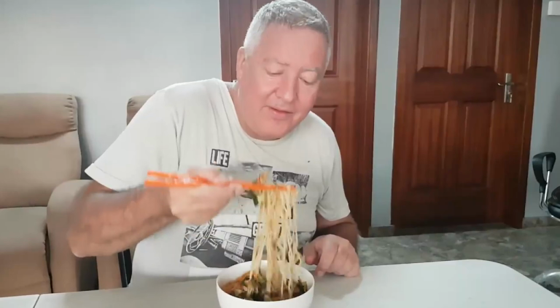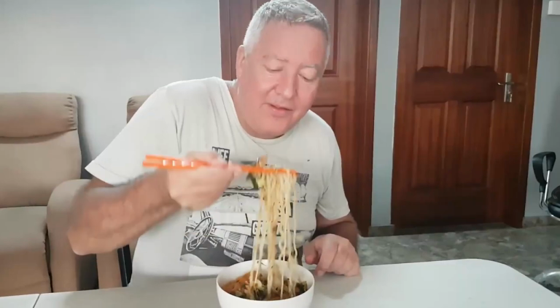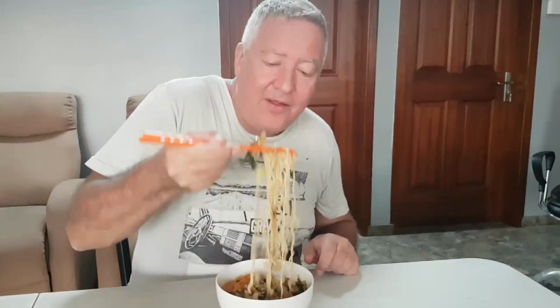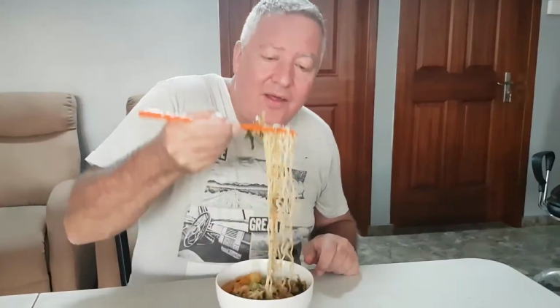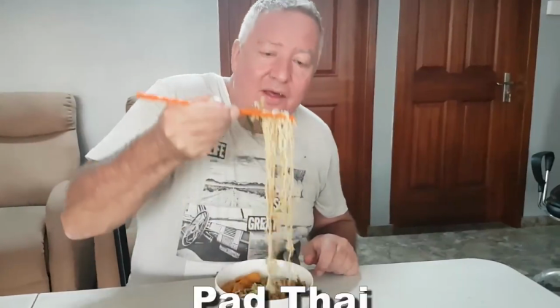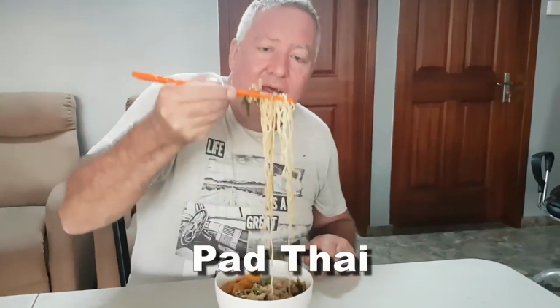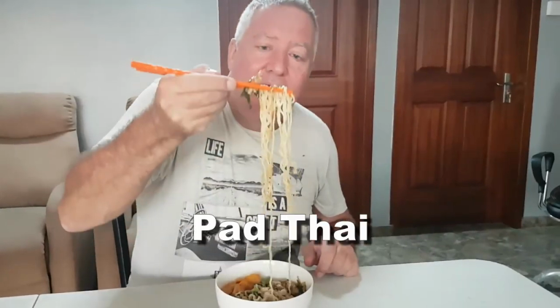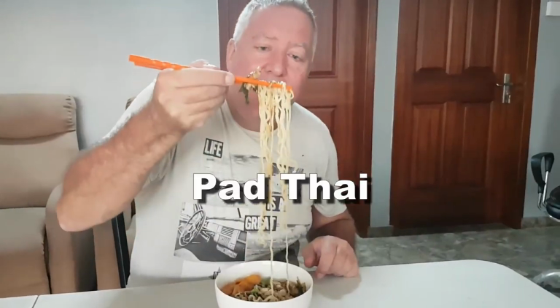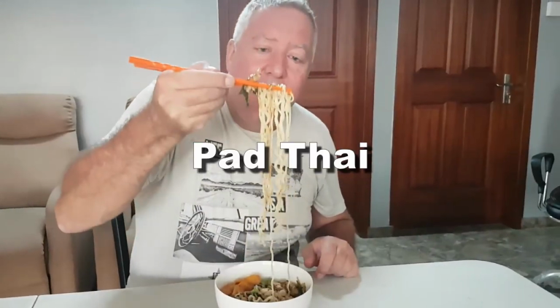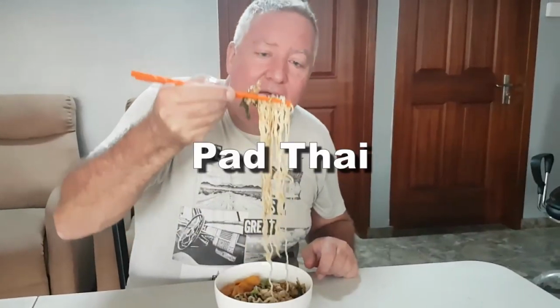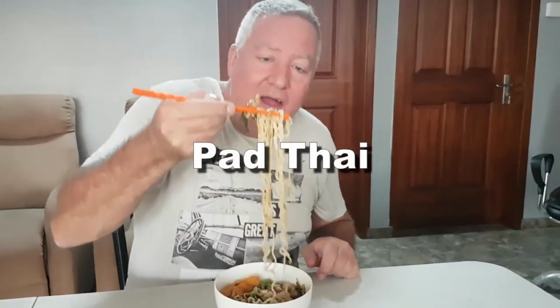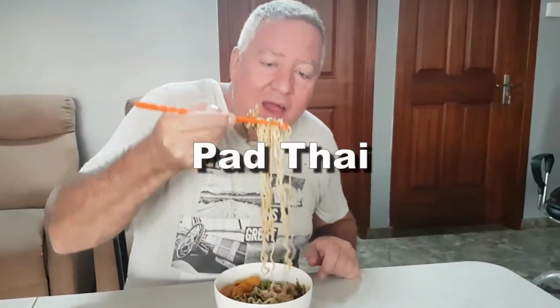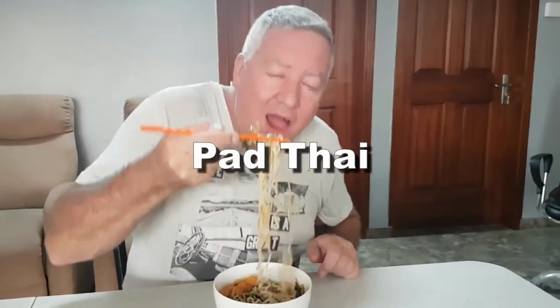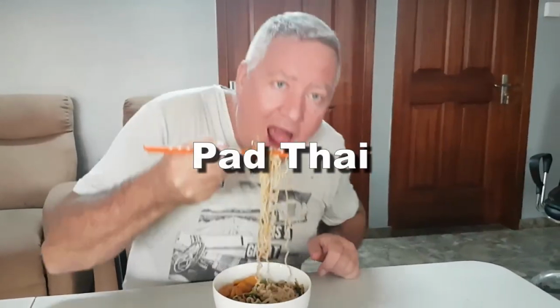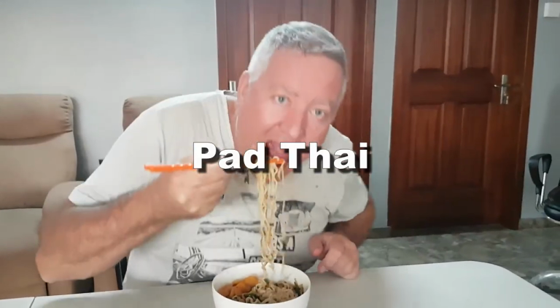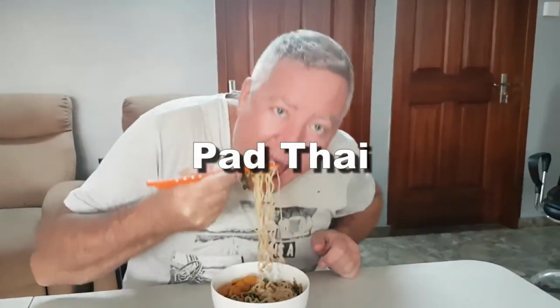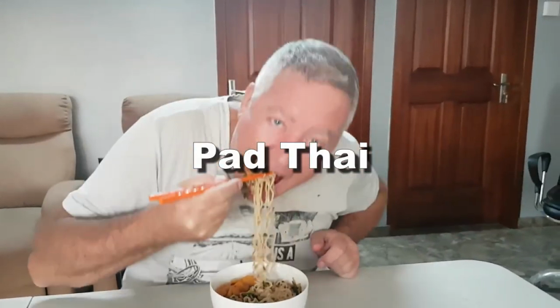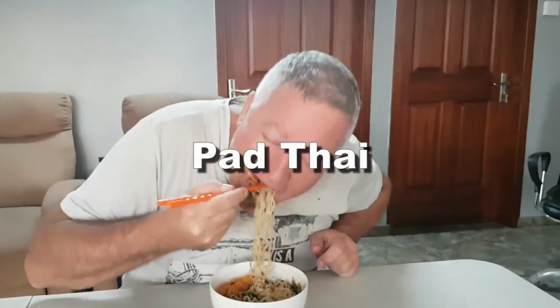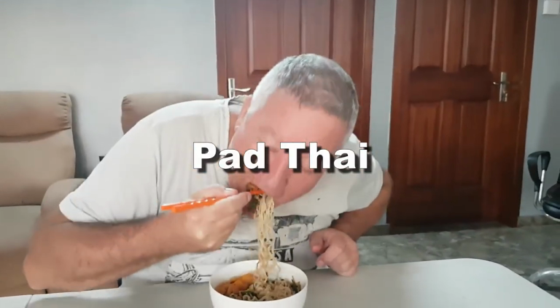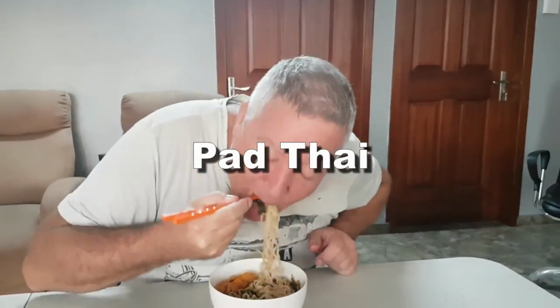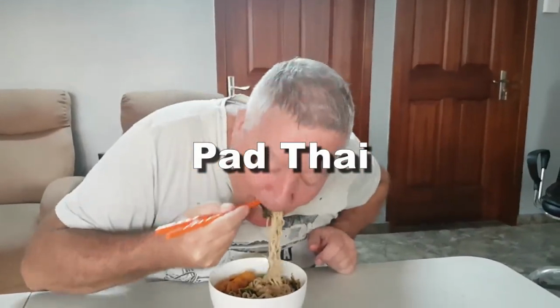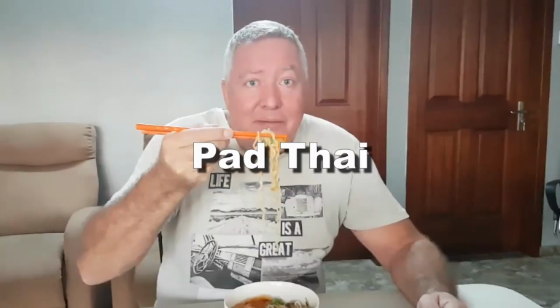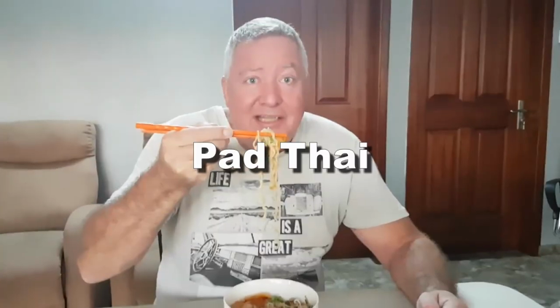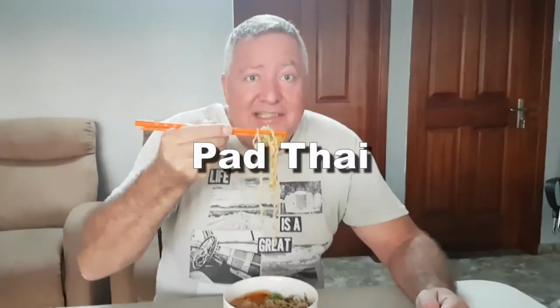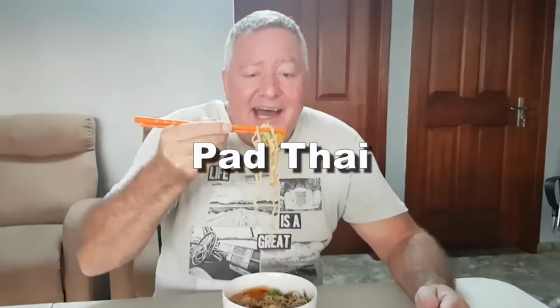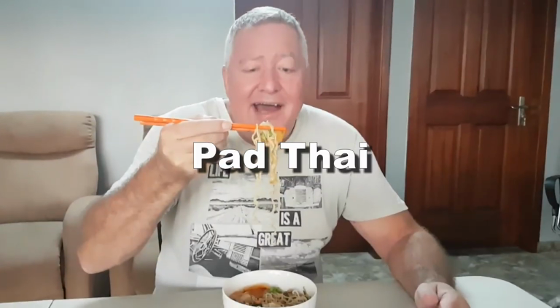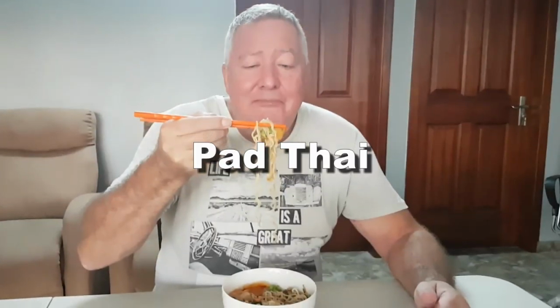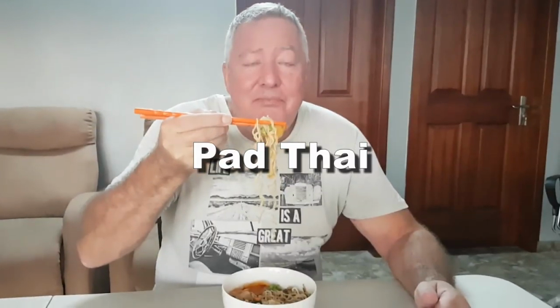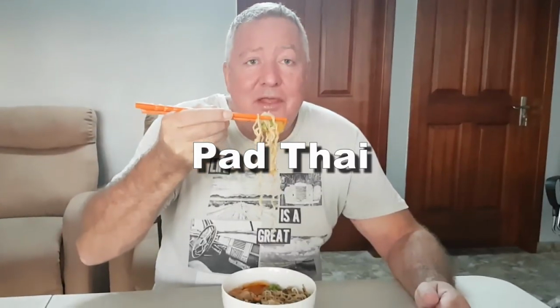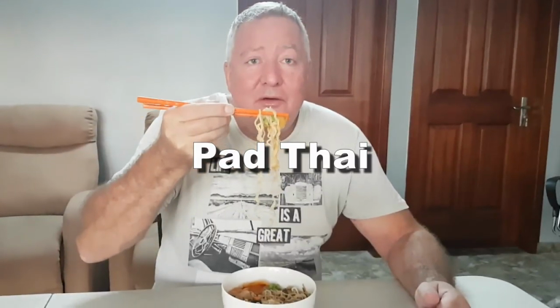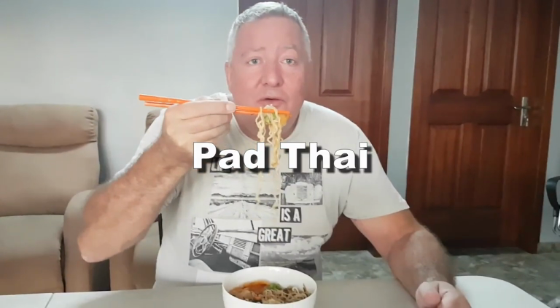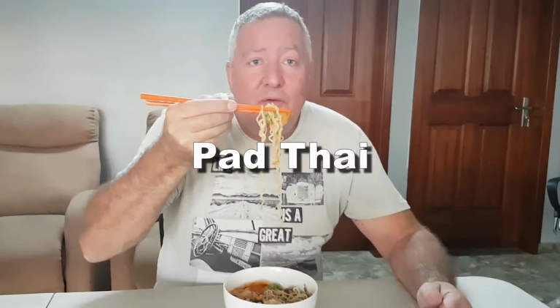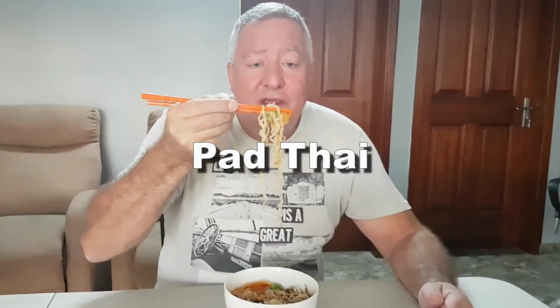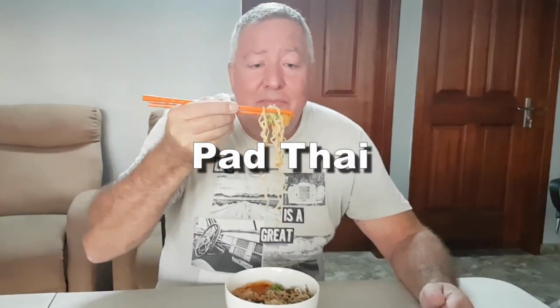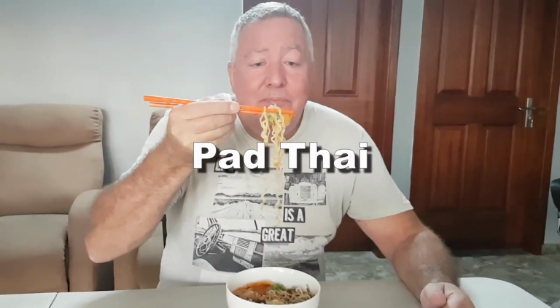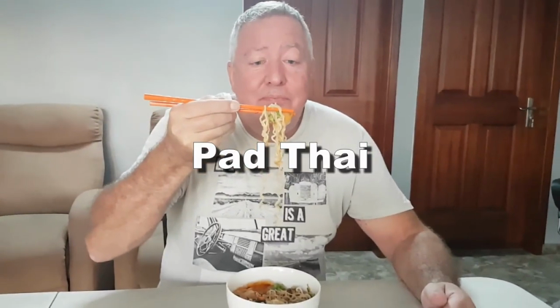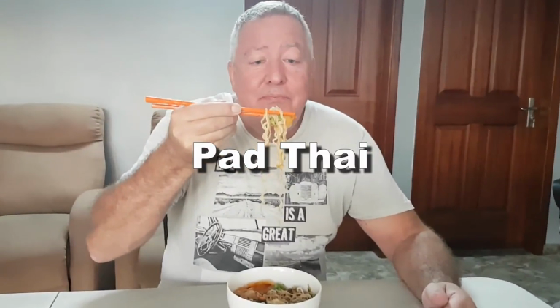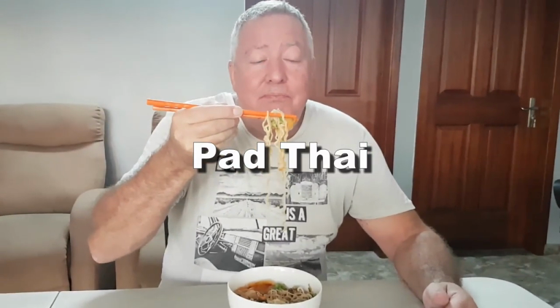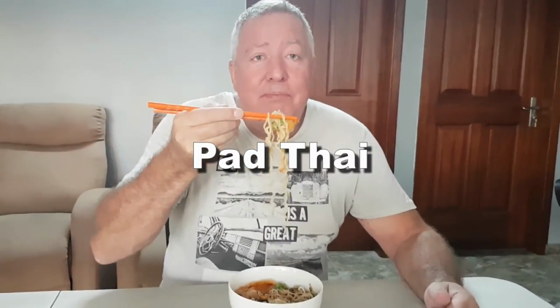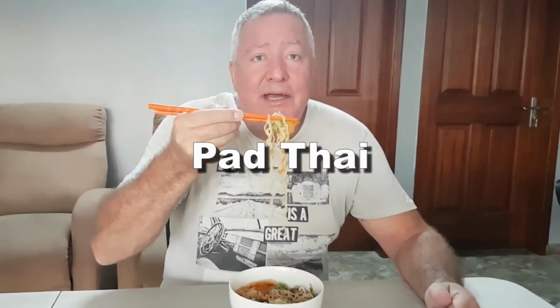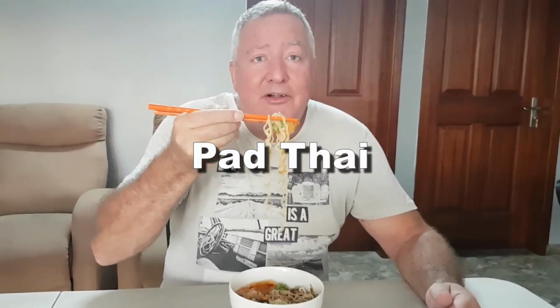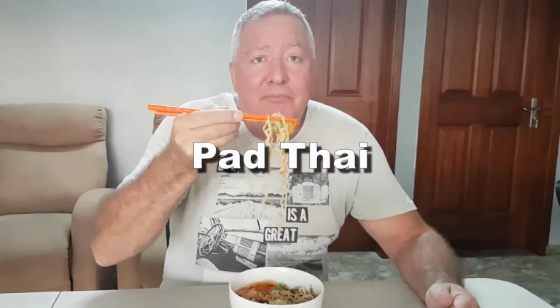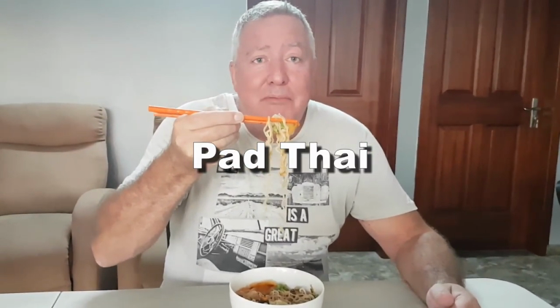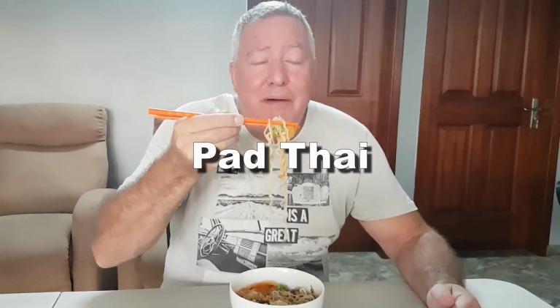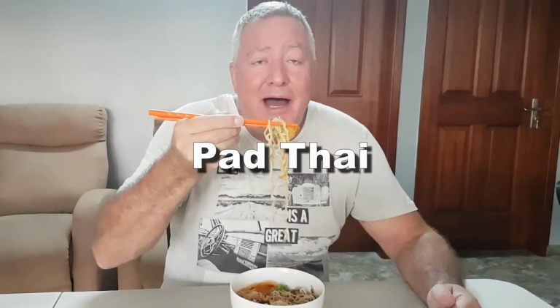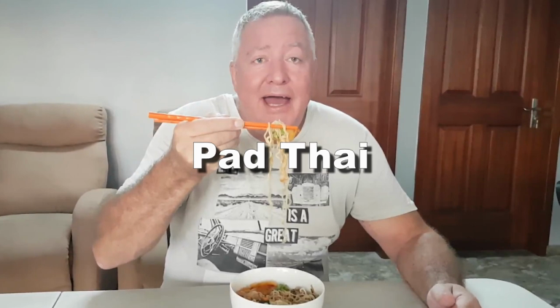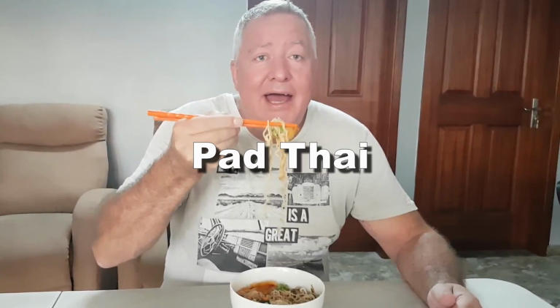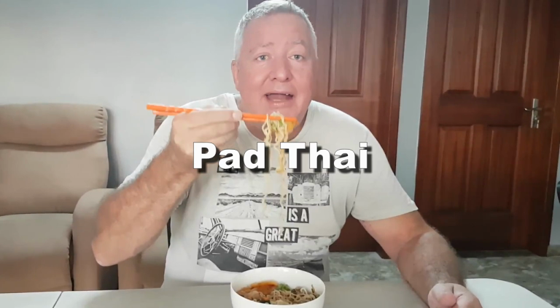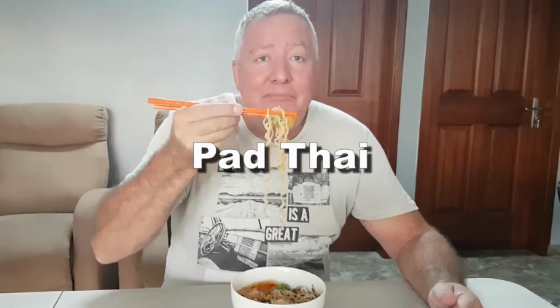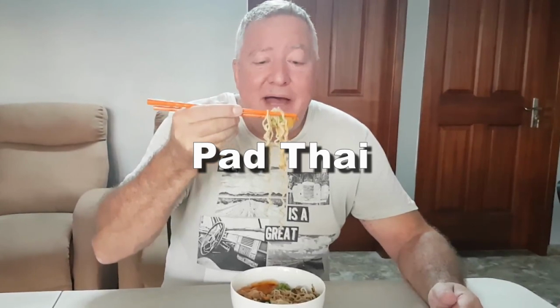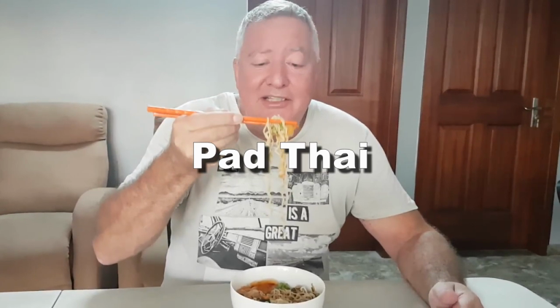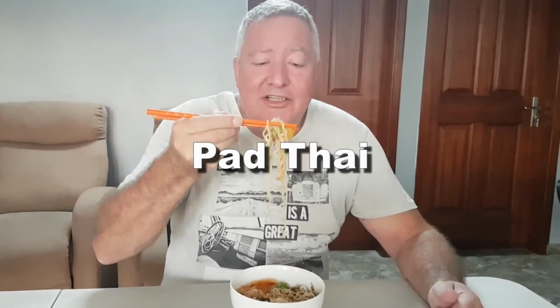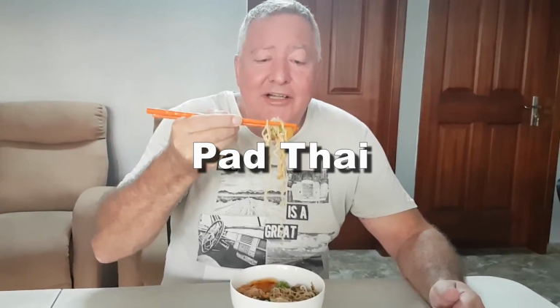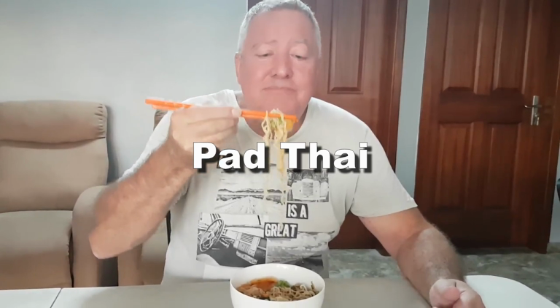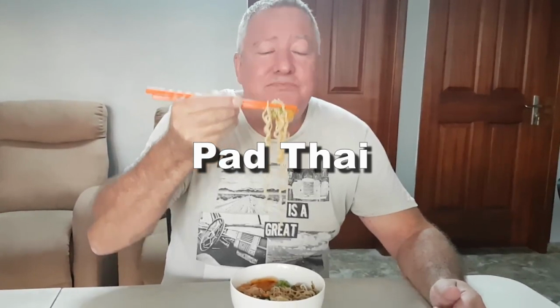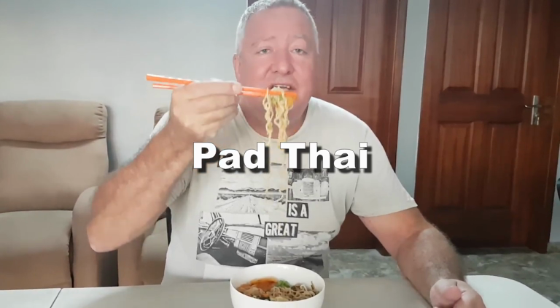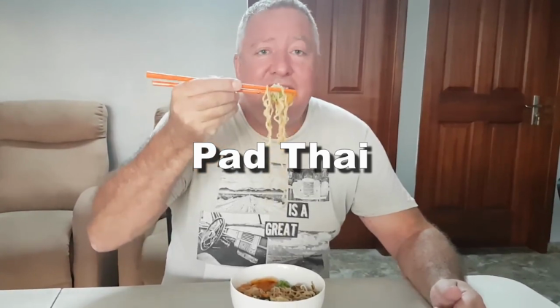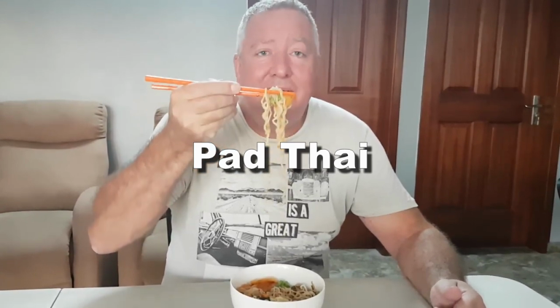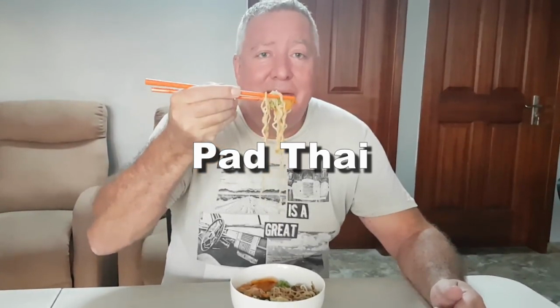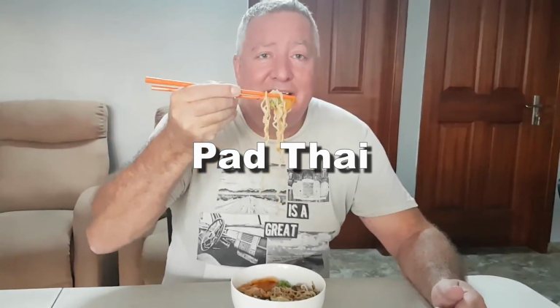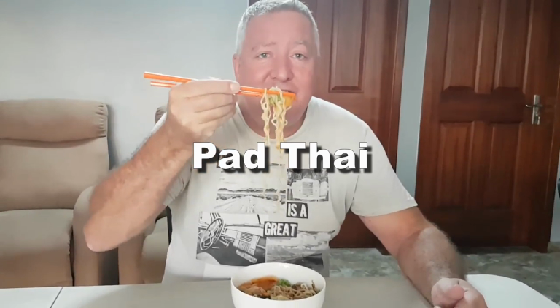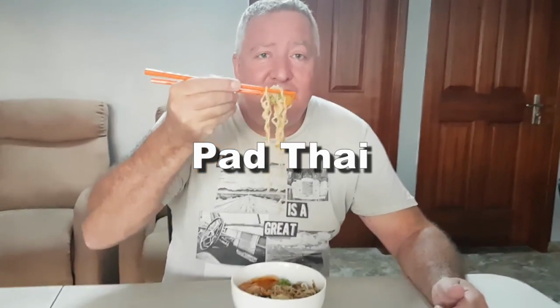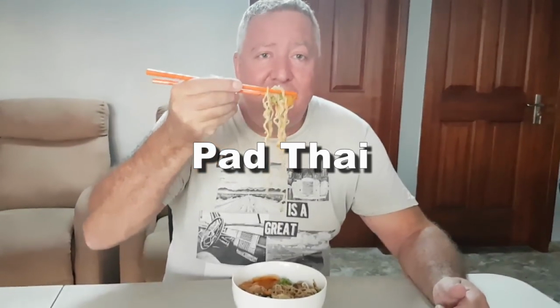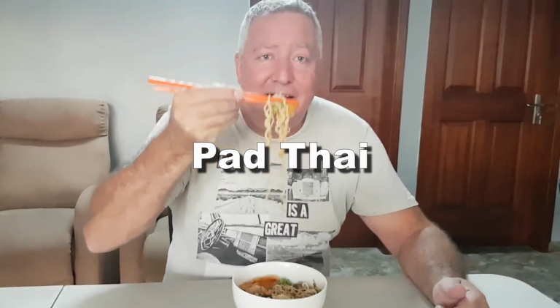Oh, look at all those noodles! Pad Thai with pickled papaya and basil is a must-try.